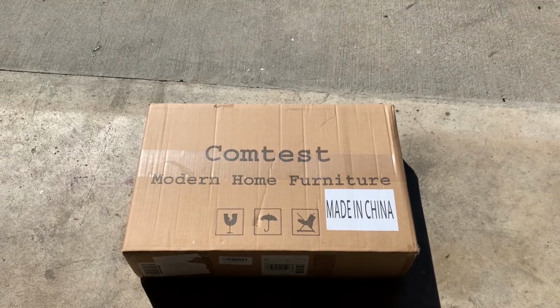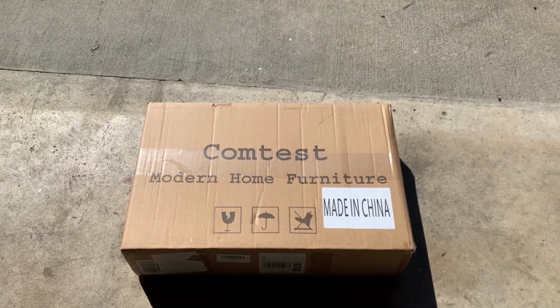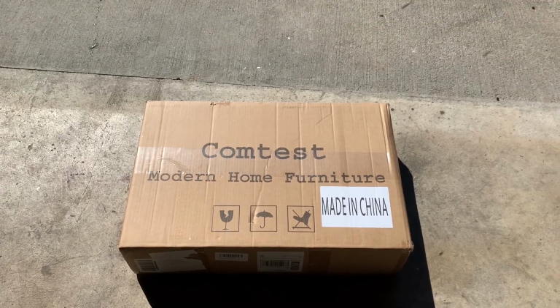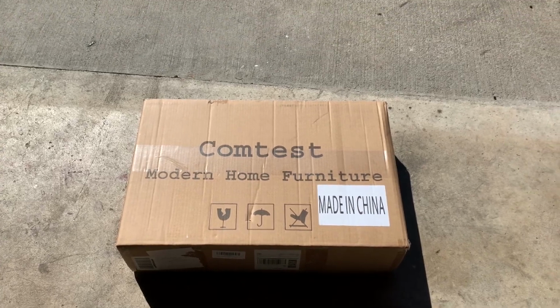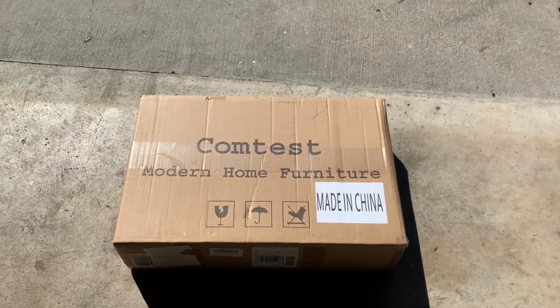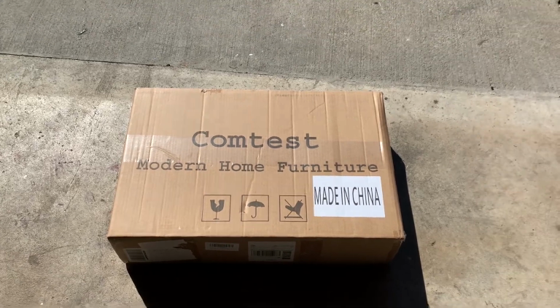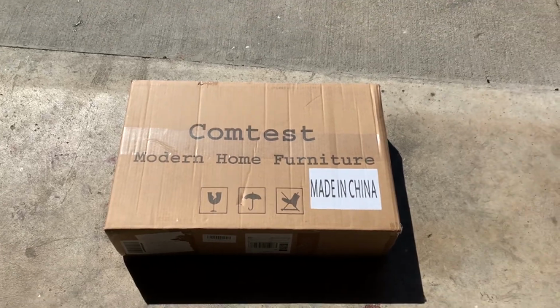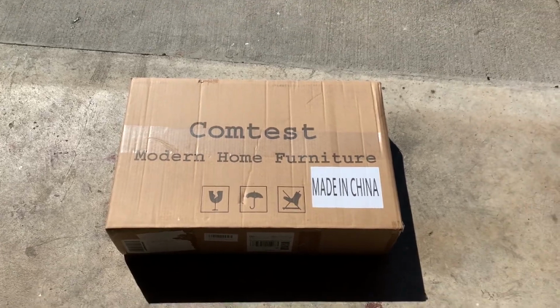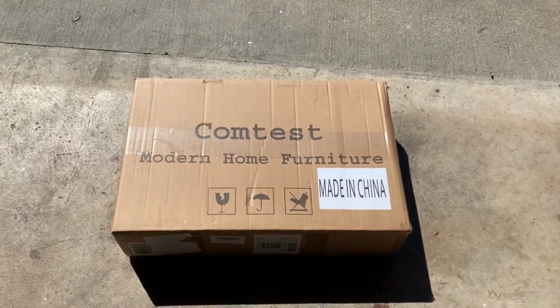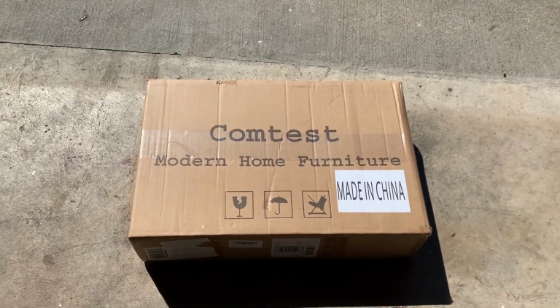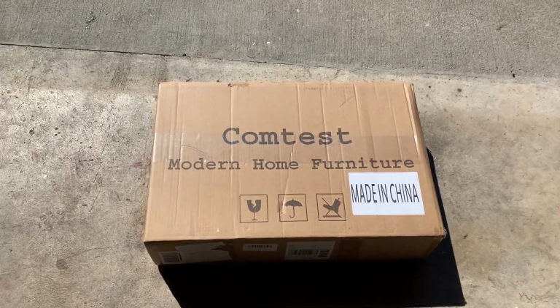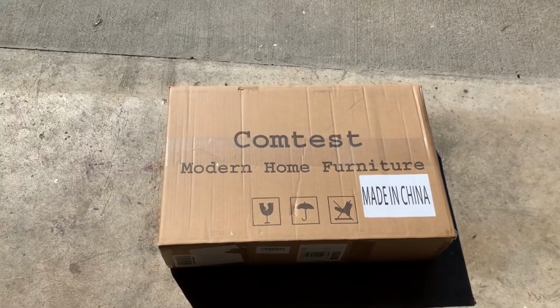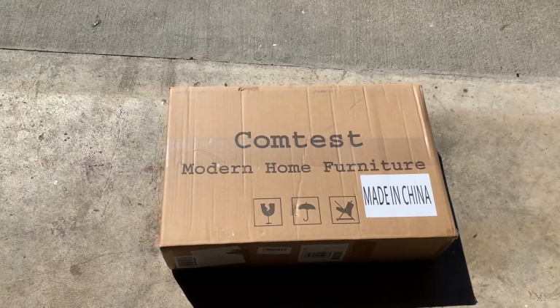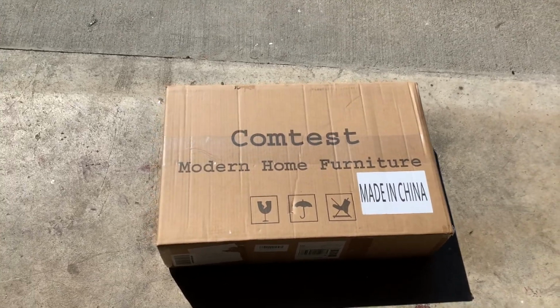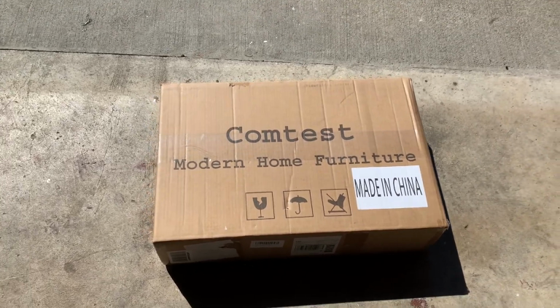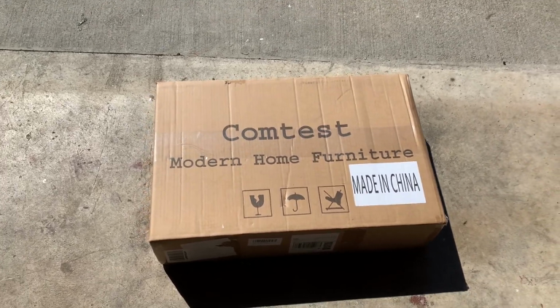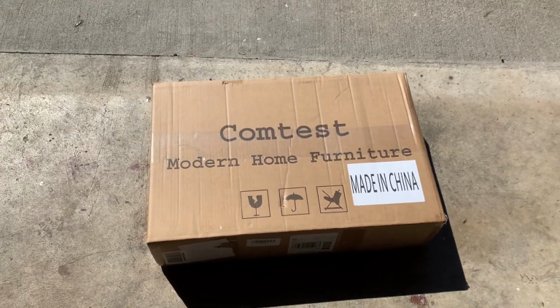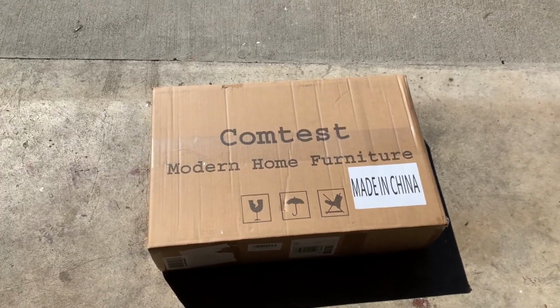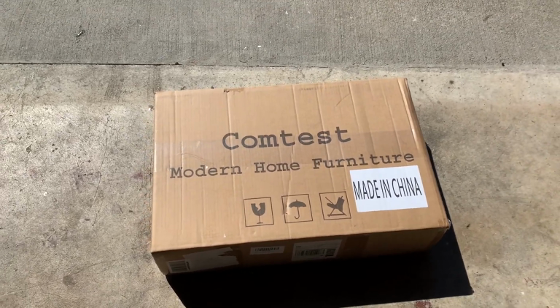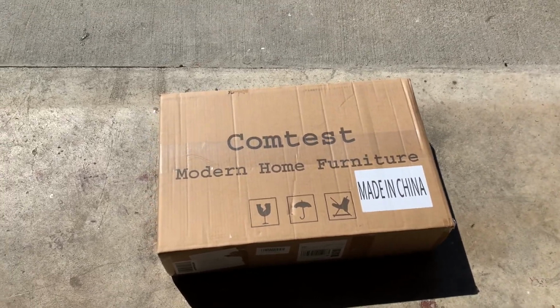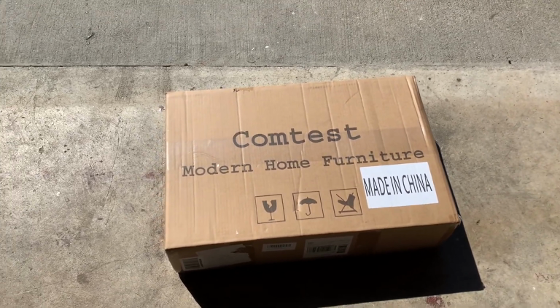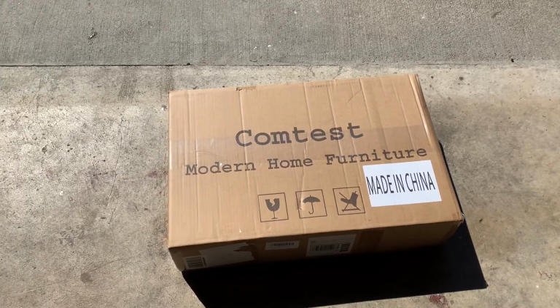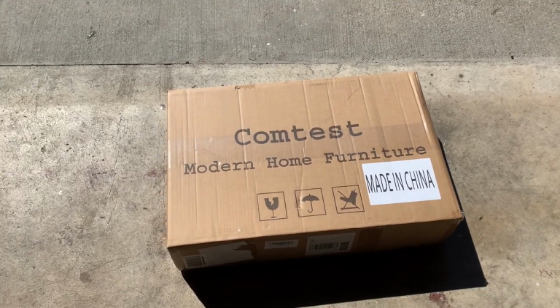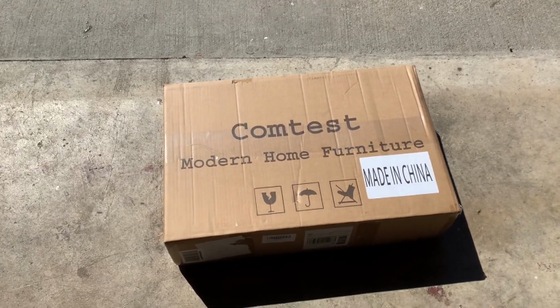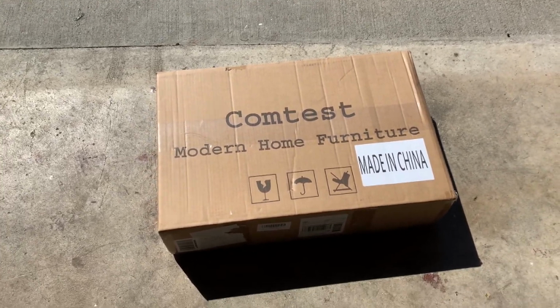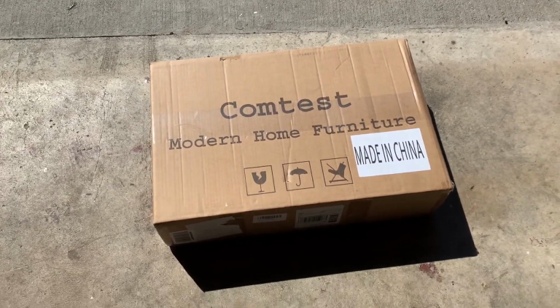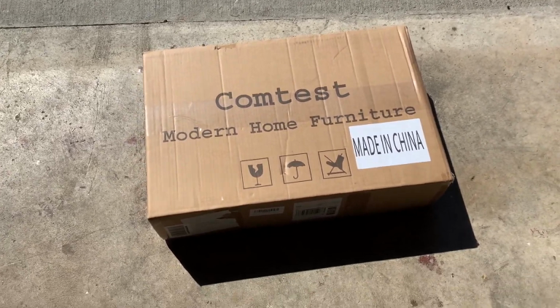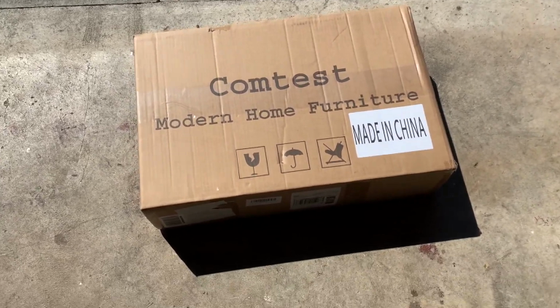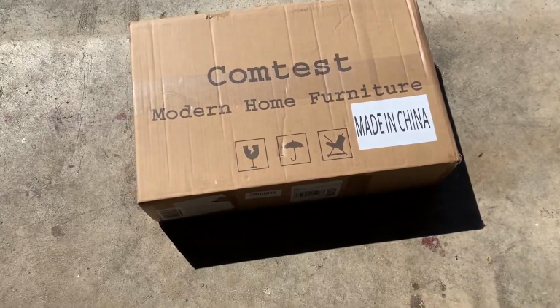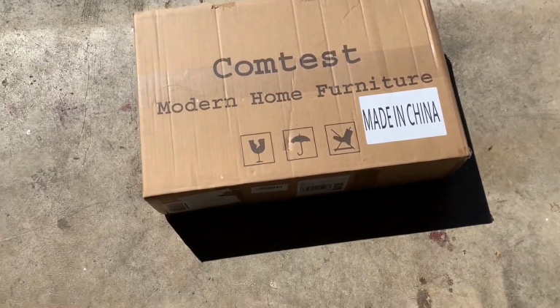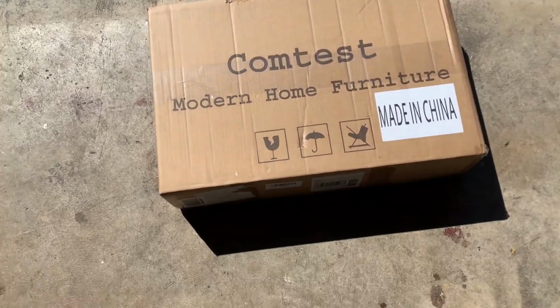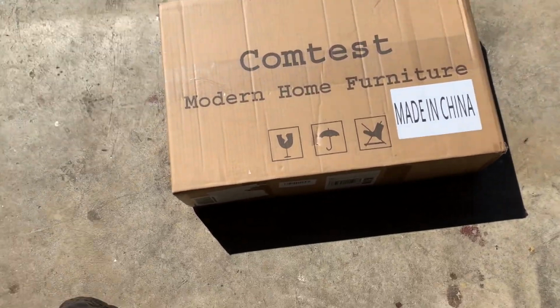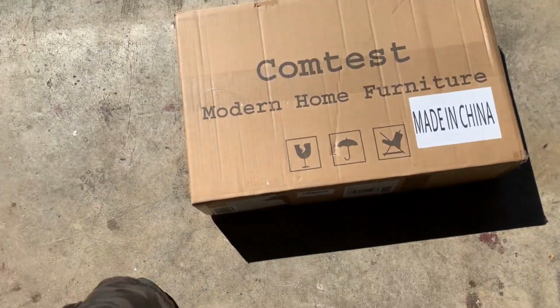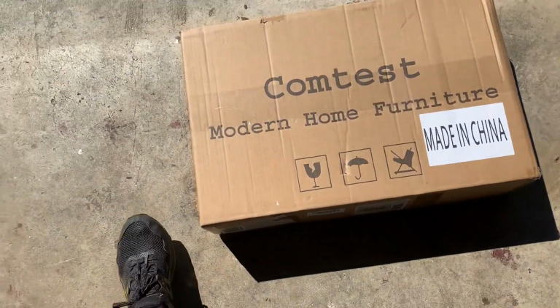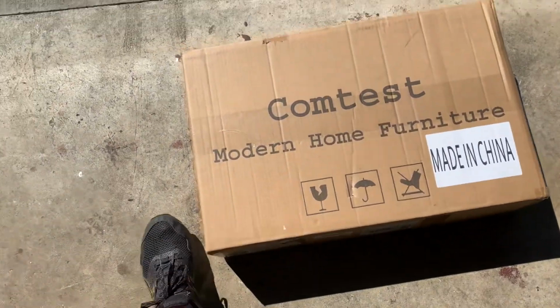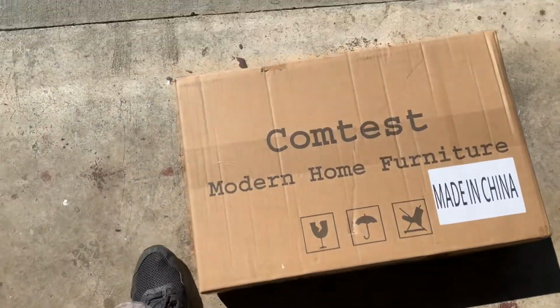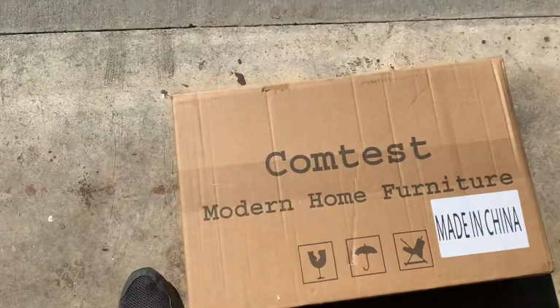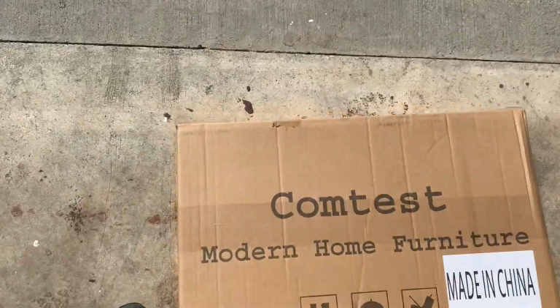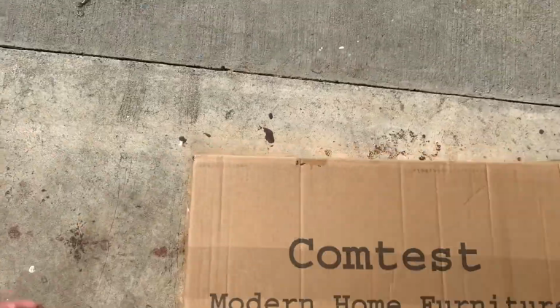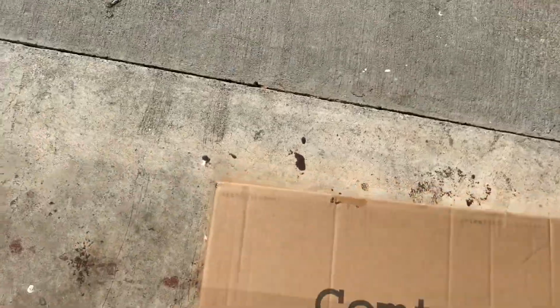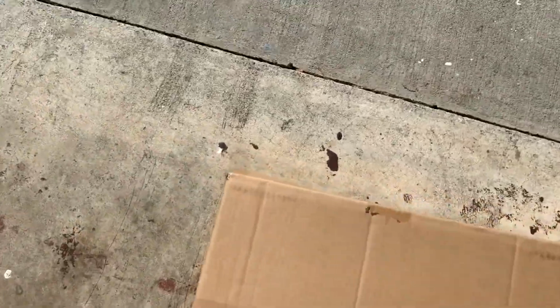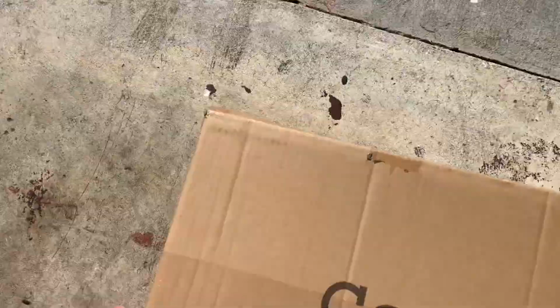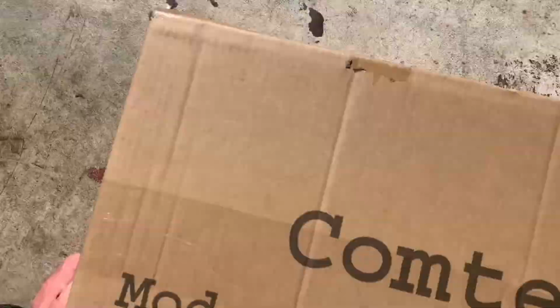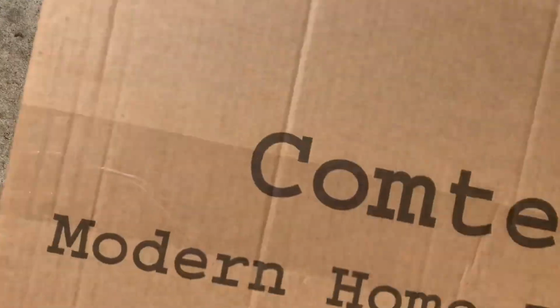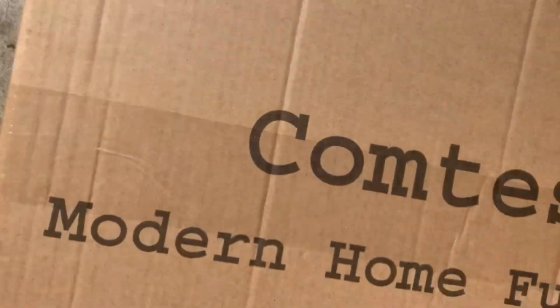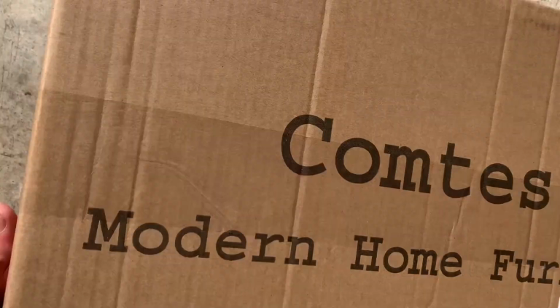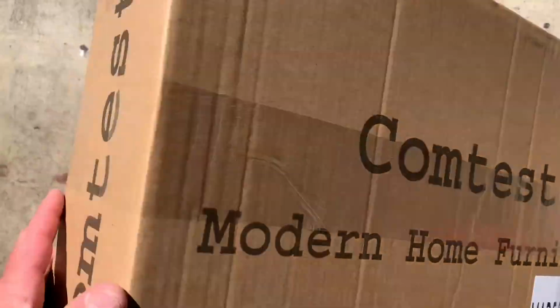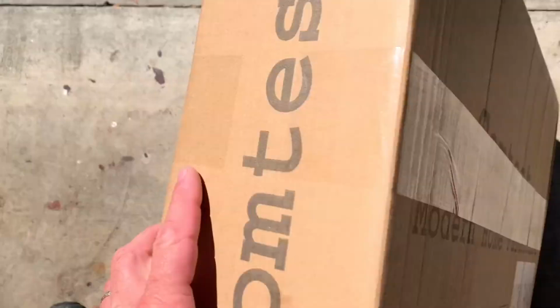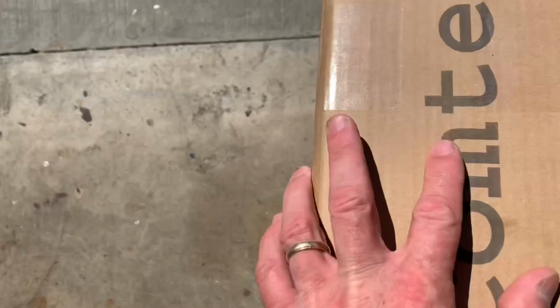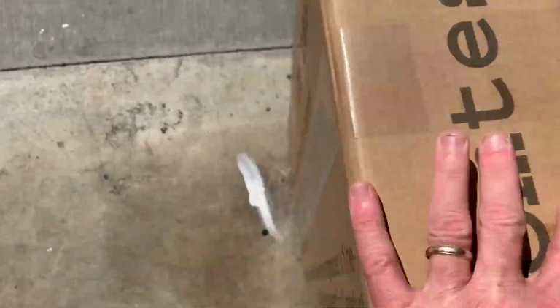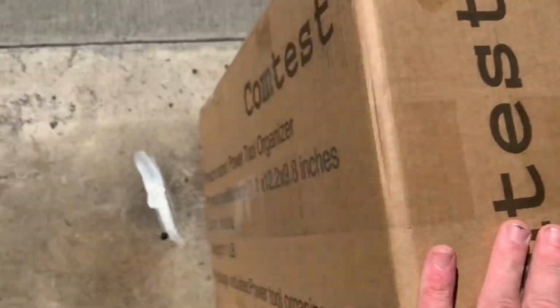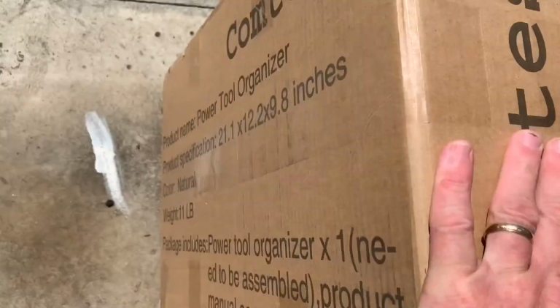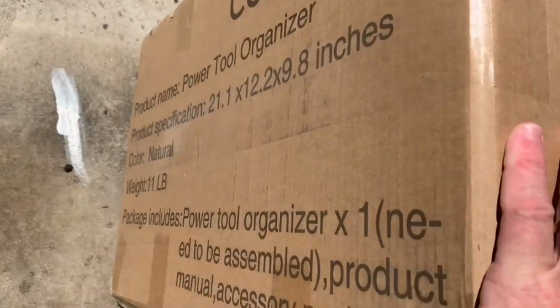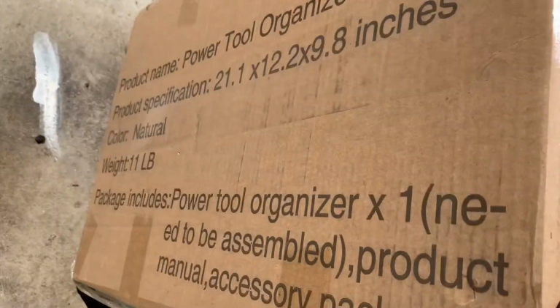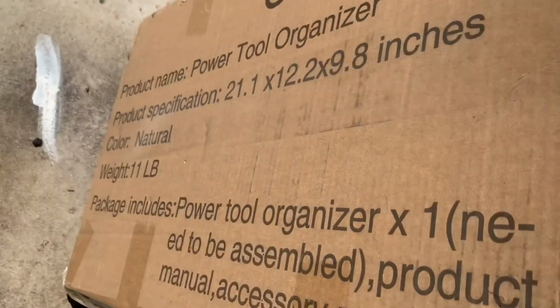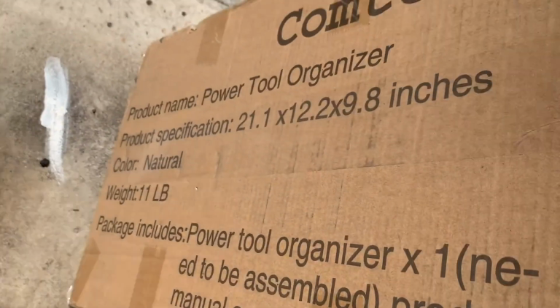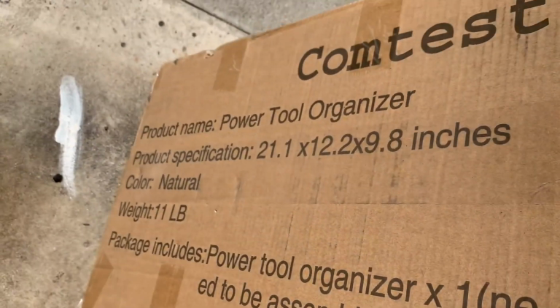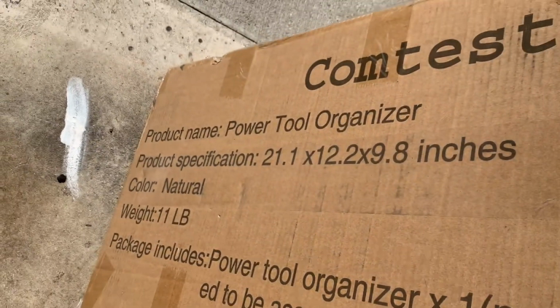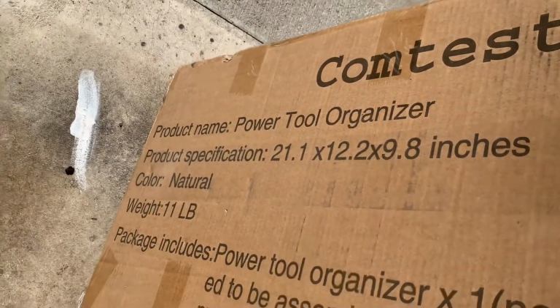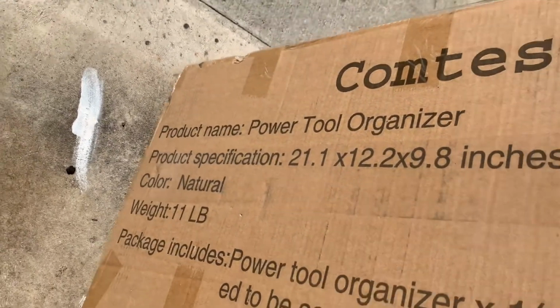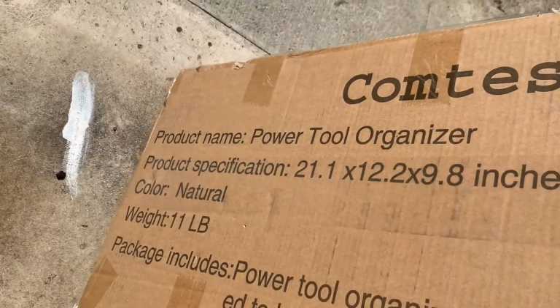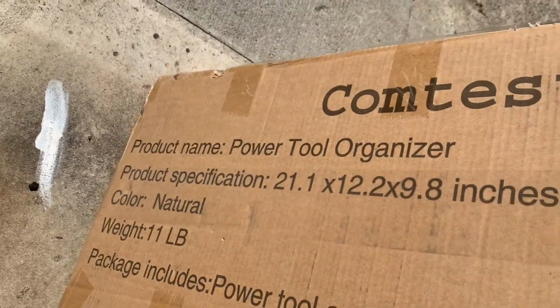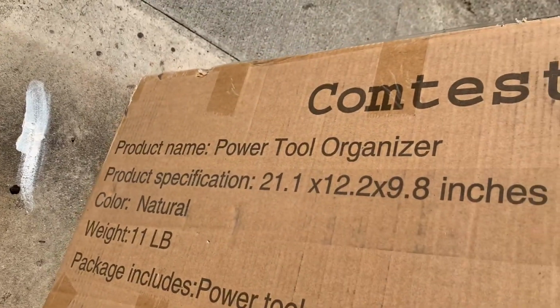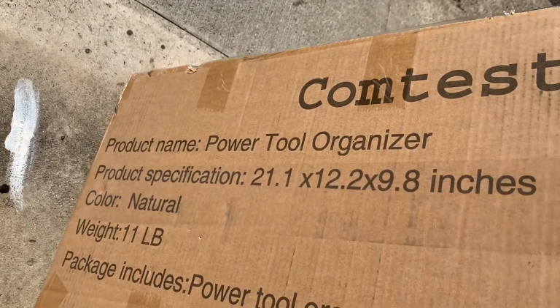Hey guys, I'm going to put together this ComTest Modern Home Furniture Power Tool Organizer.